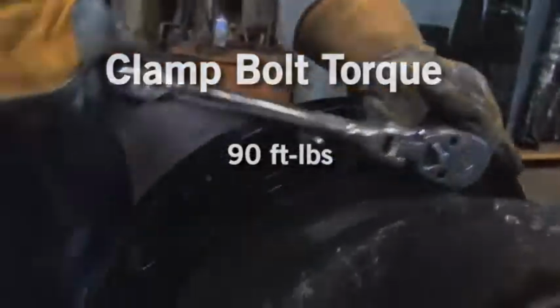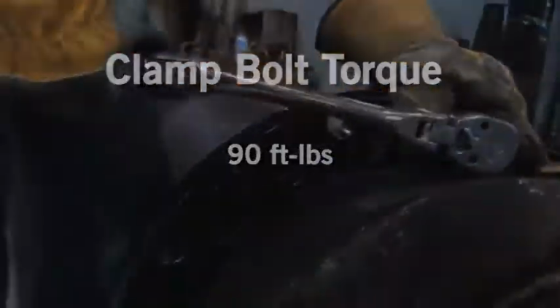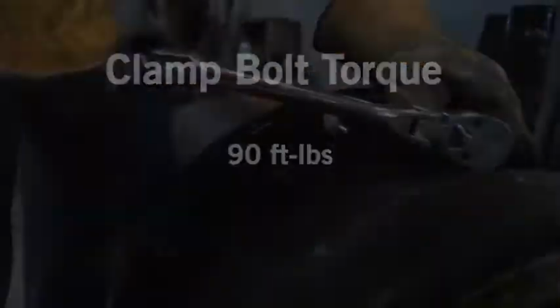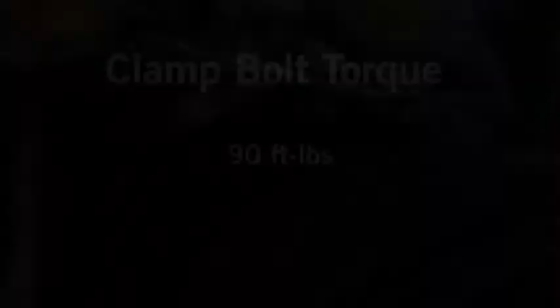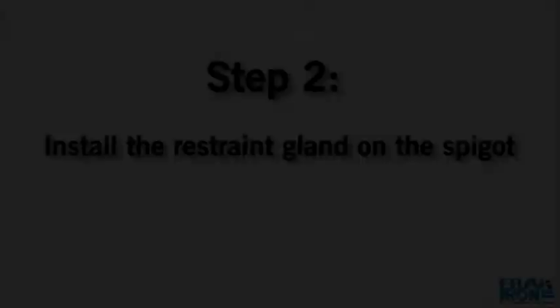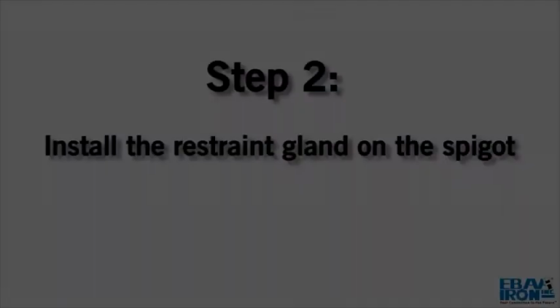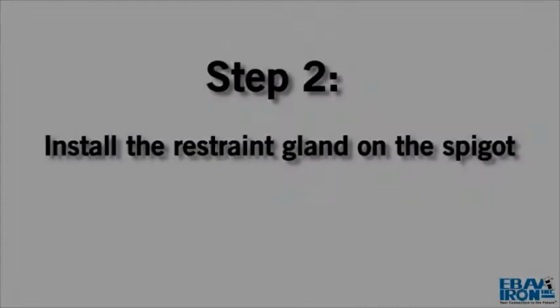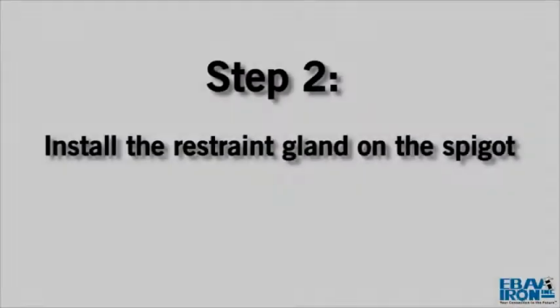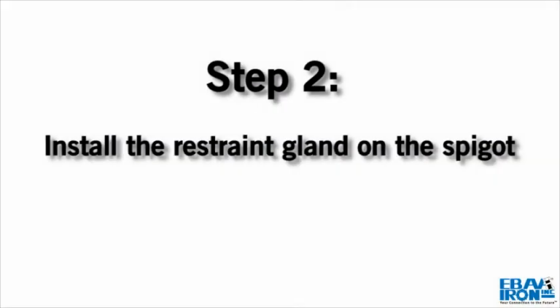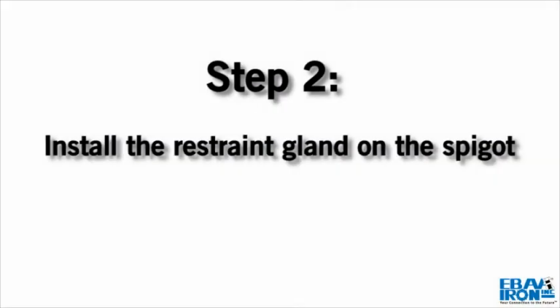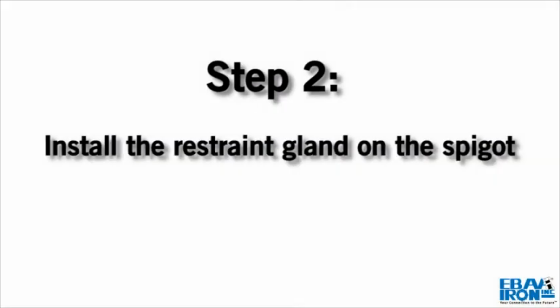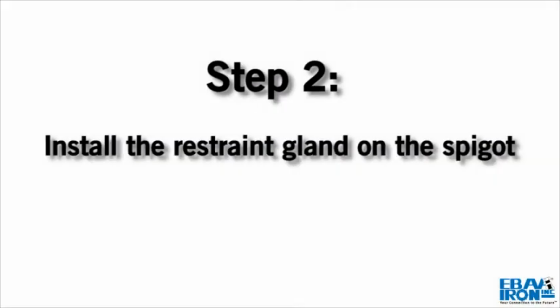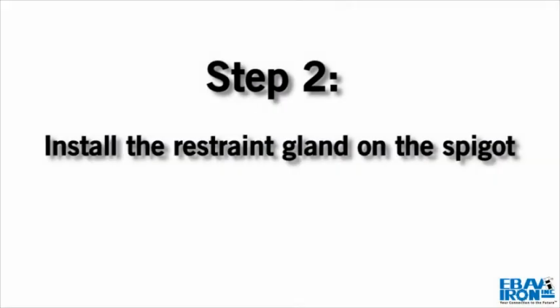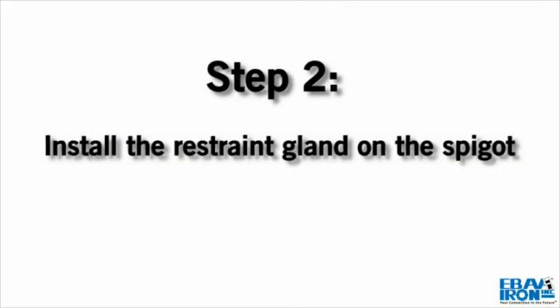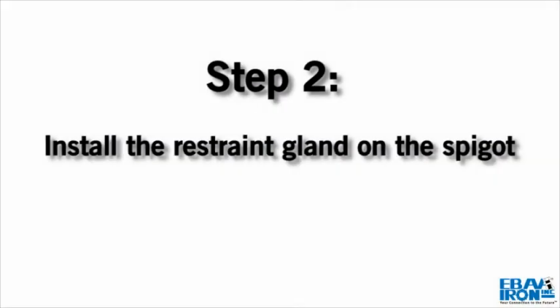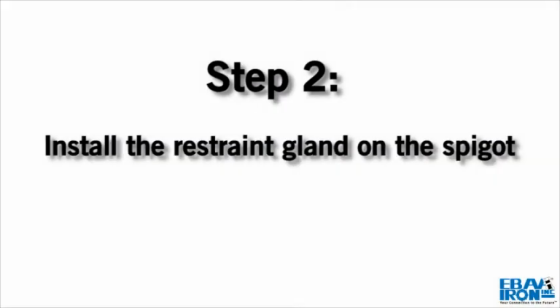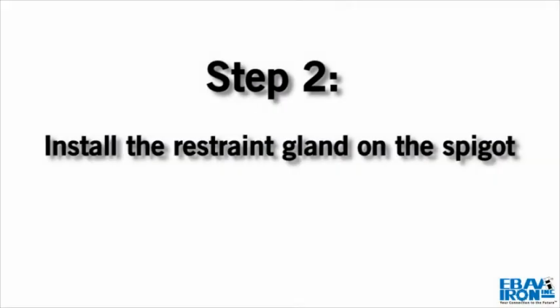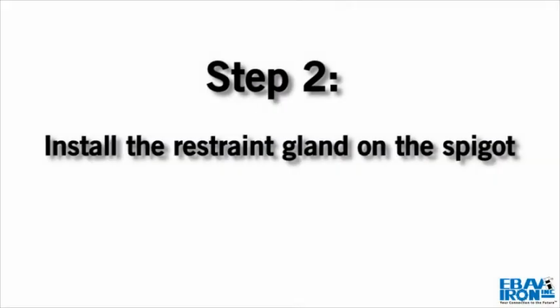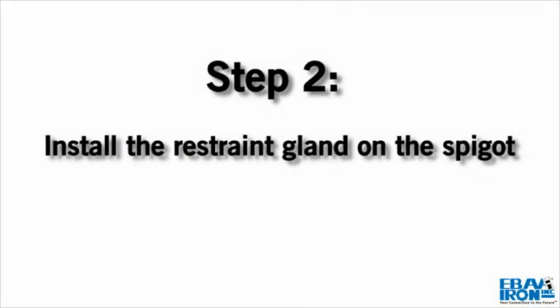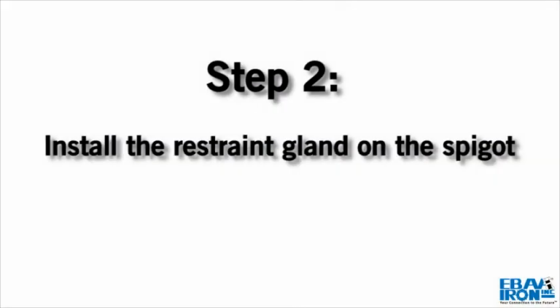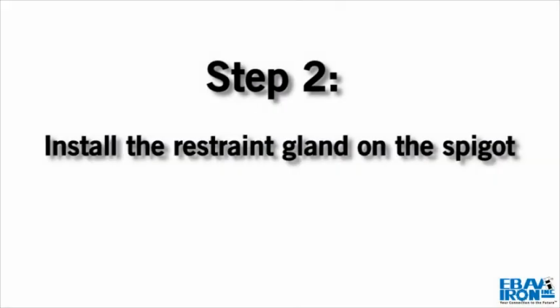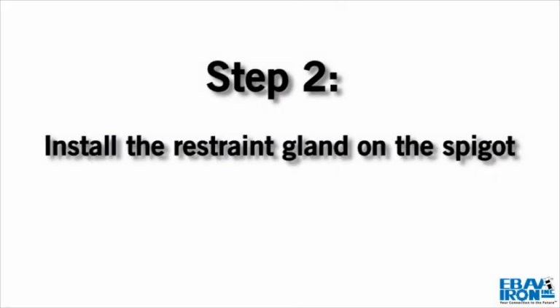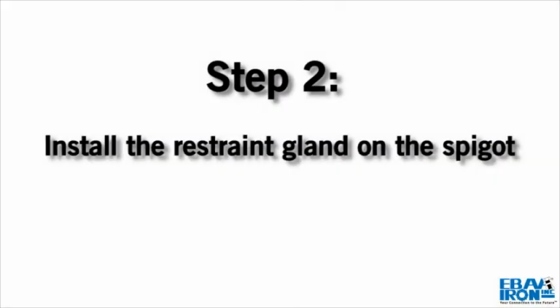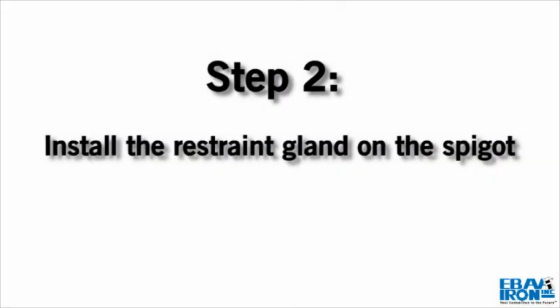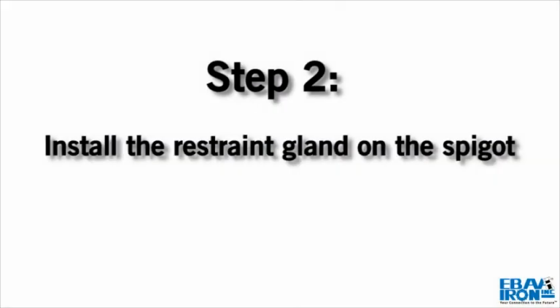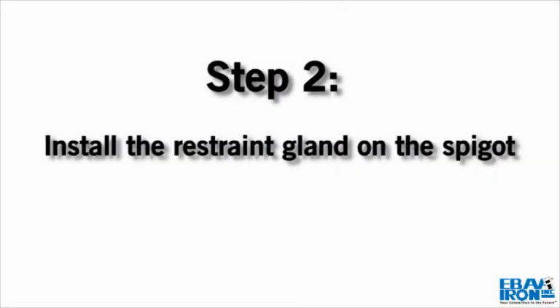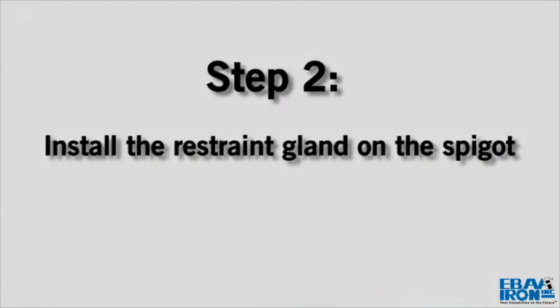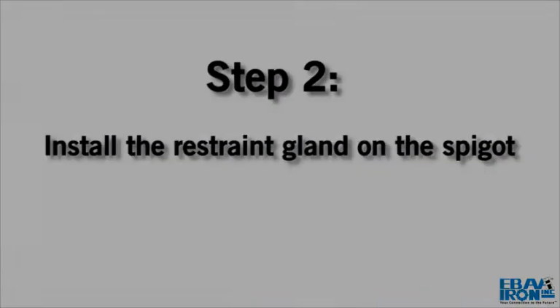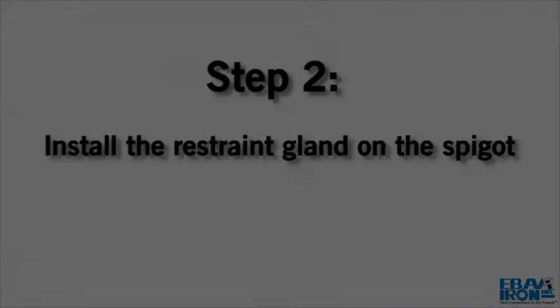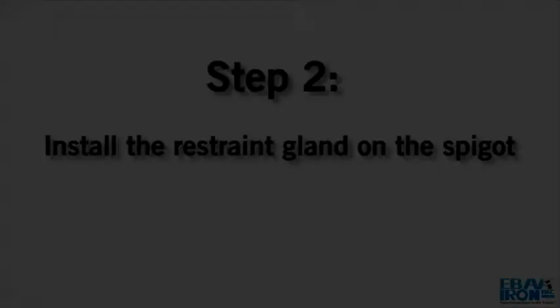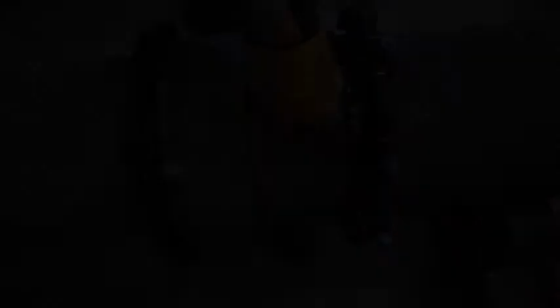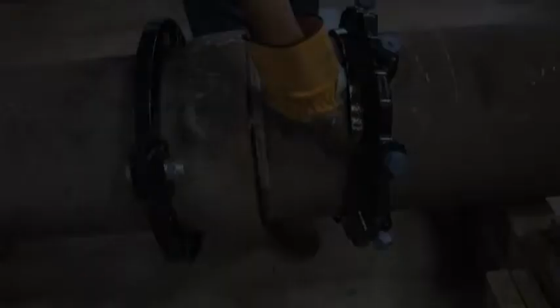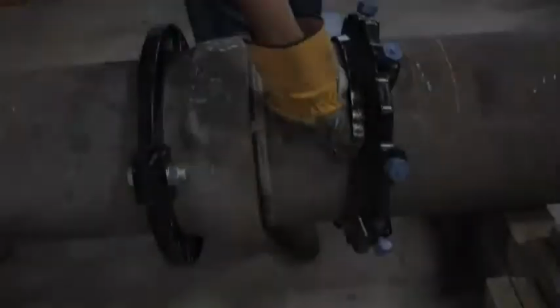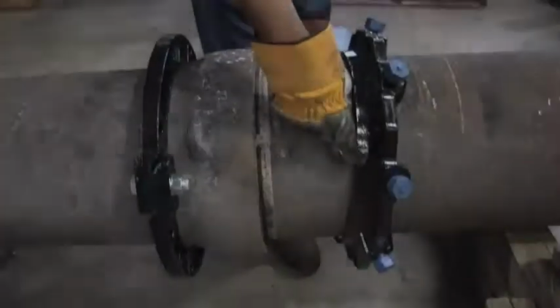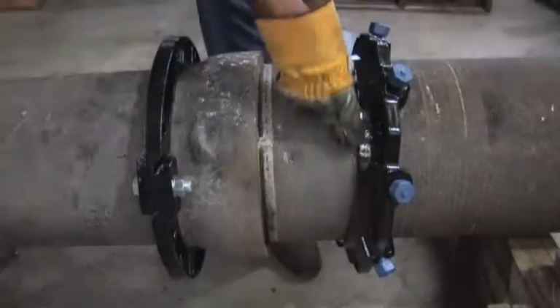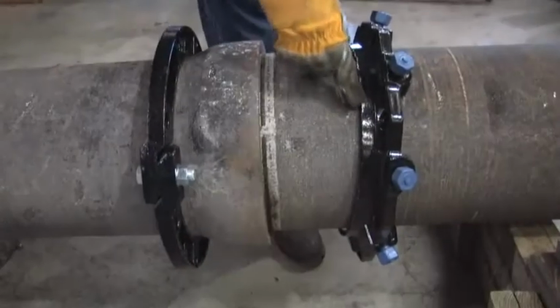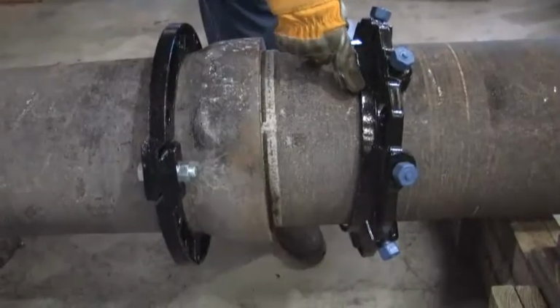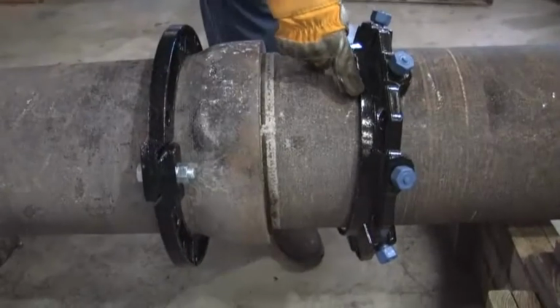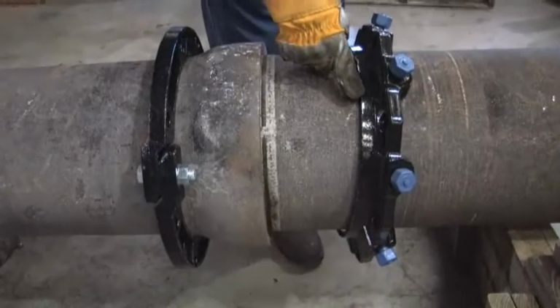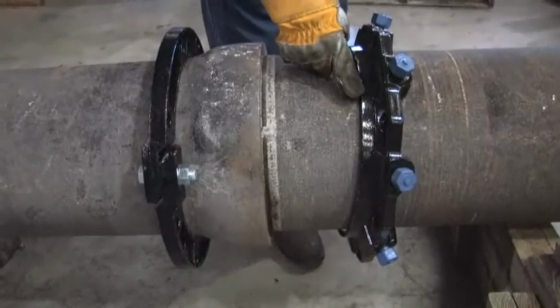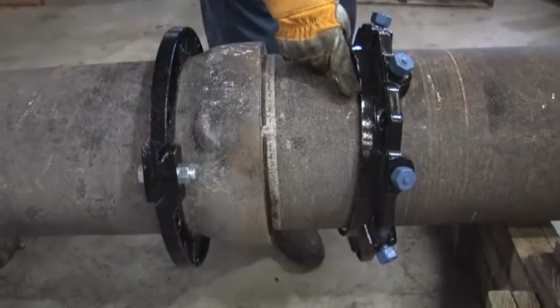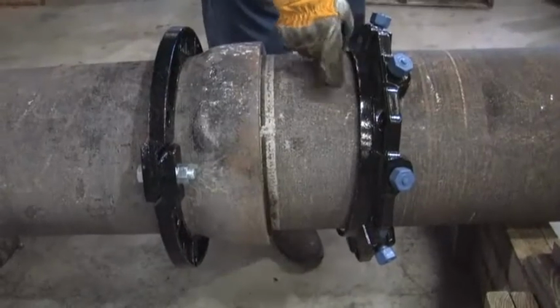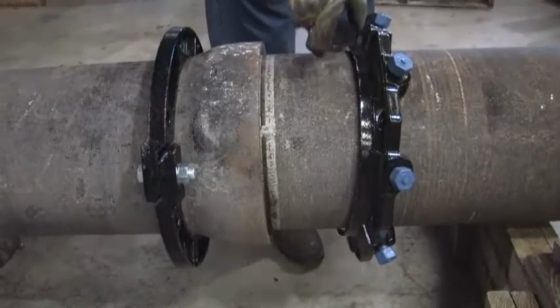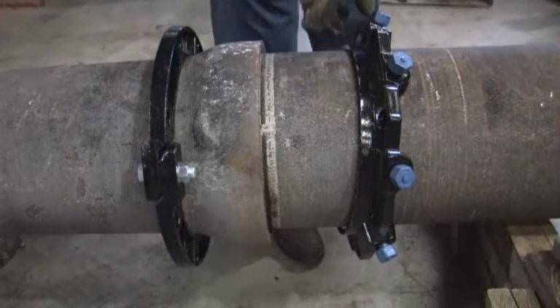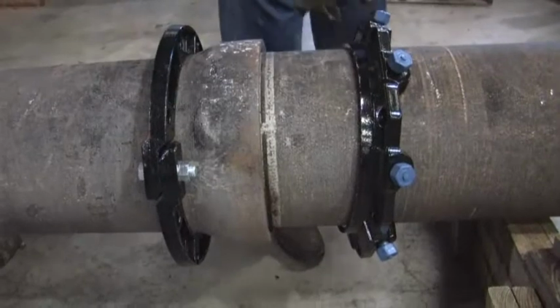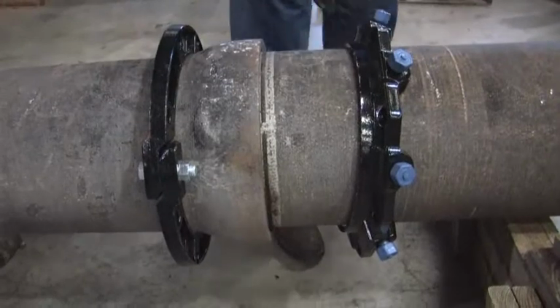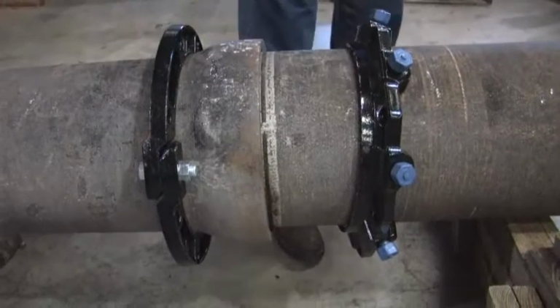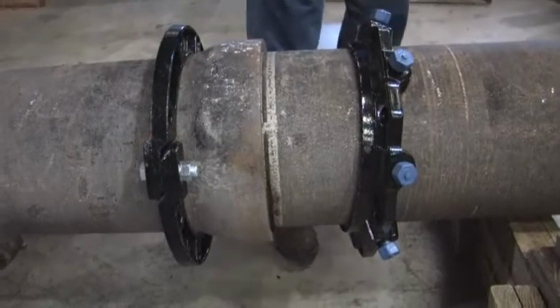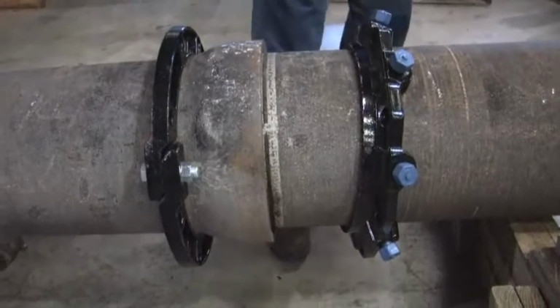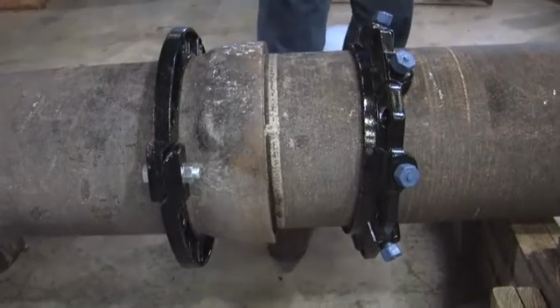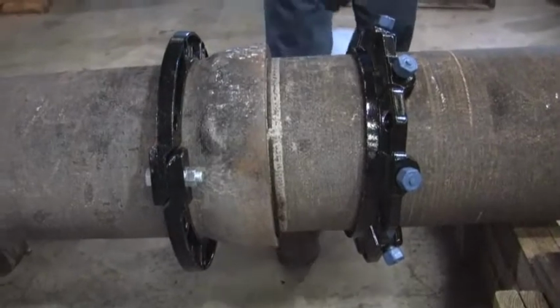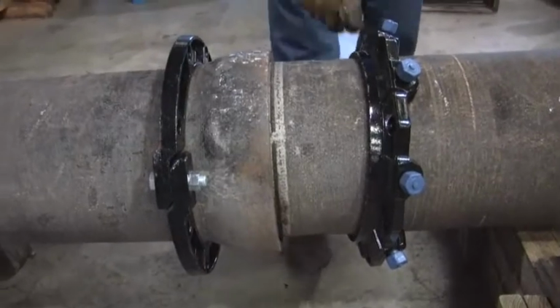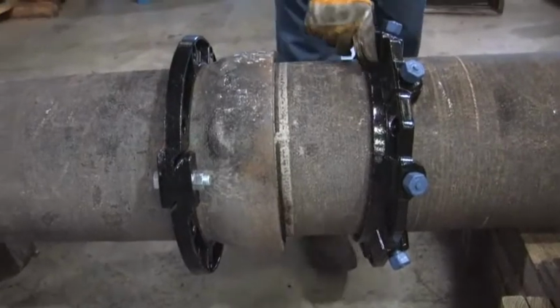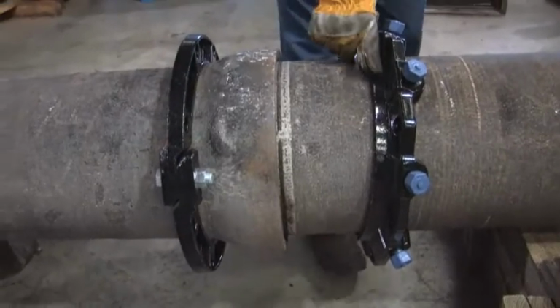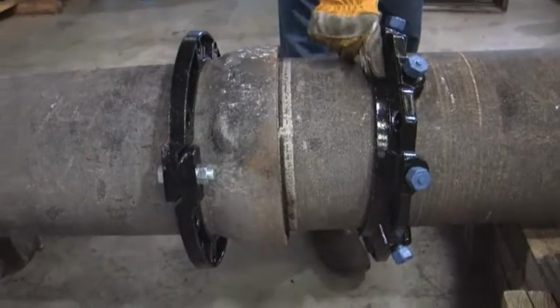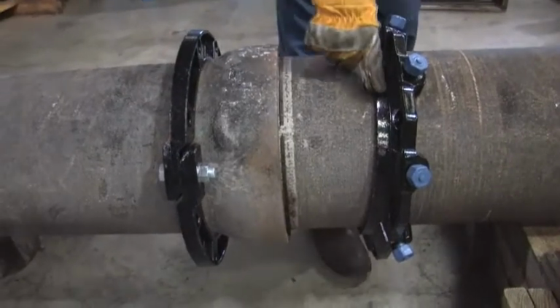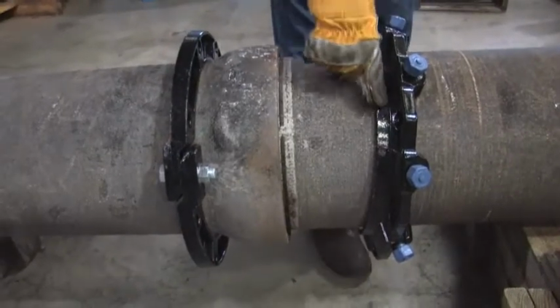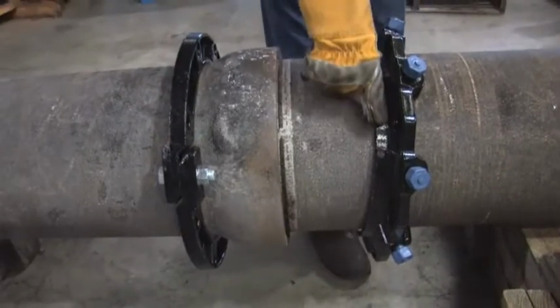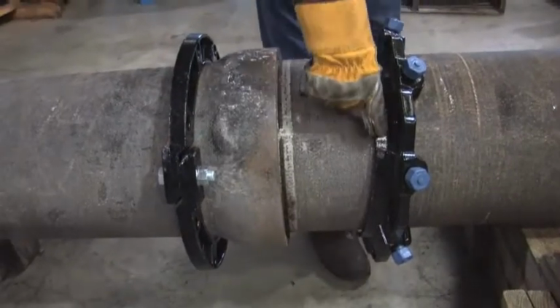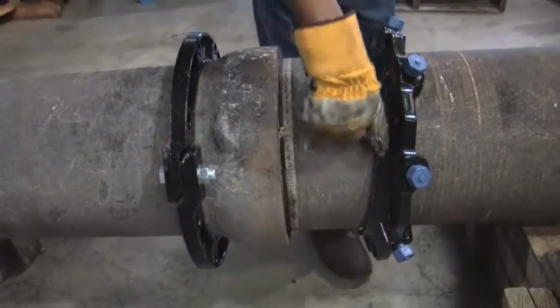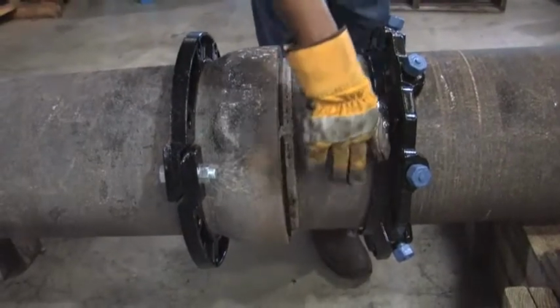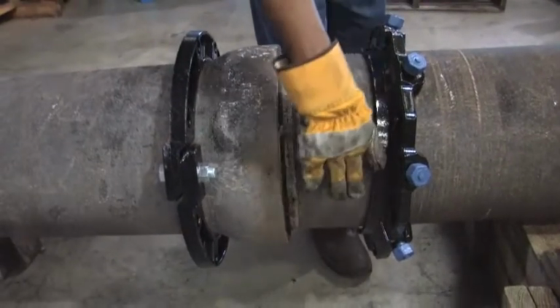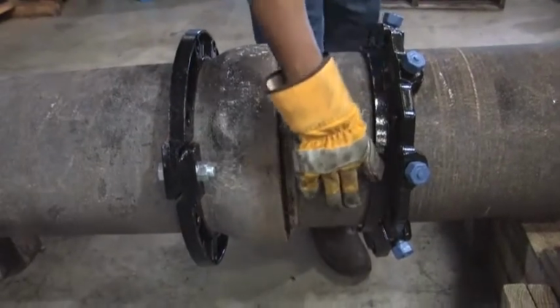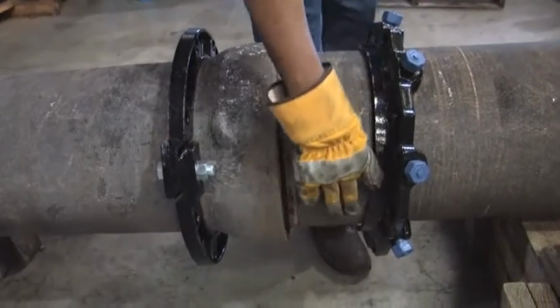Step 2. Place the Series 1100 Megalug Restraint Gland on the spigot with the lip extension toward the bell.